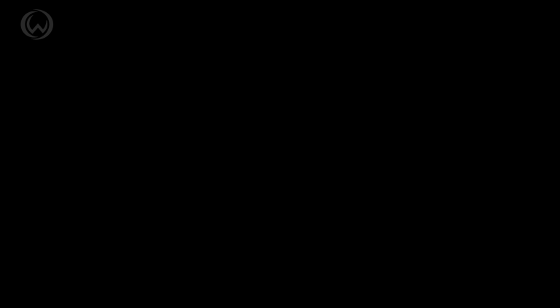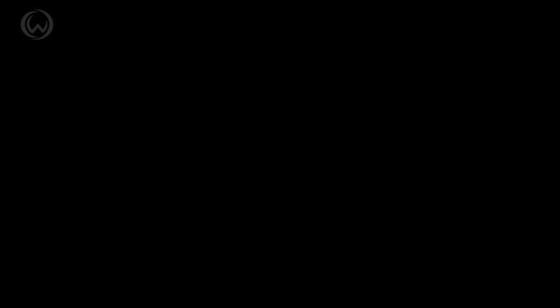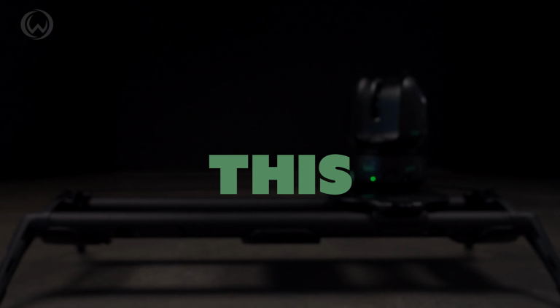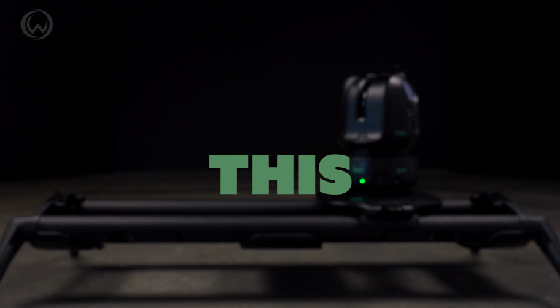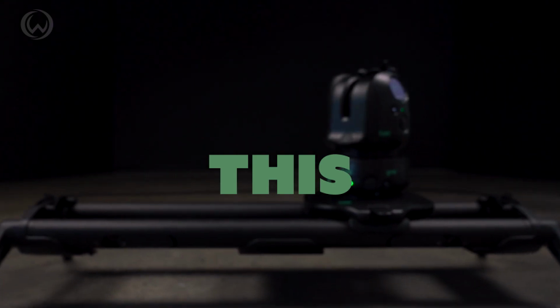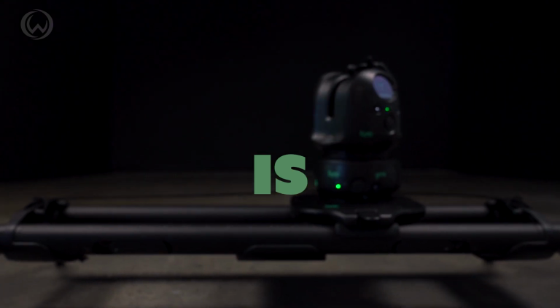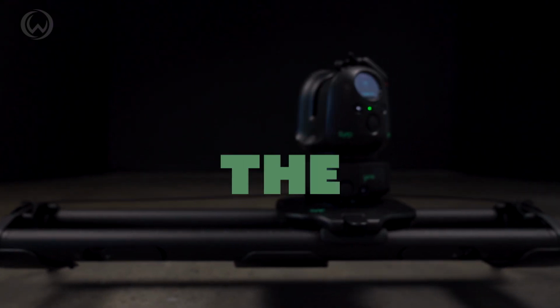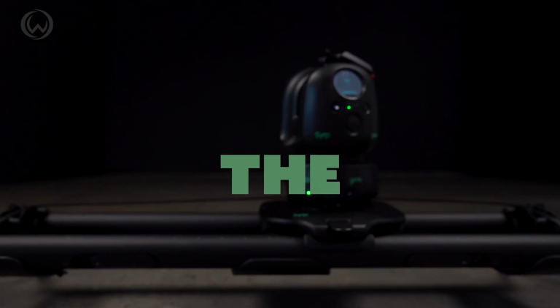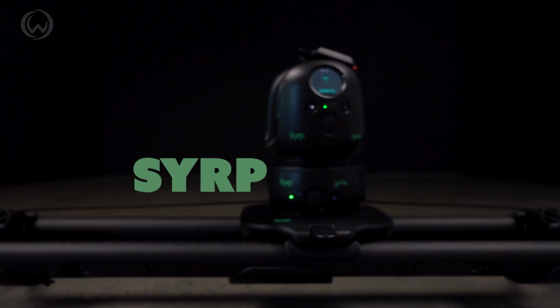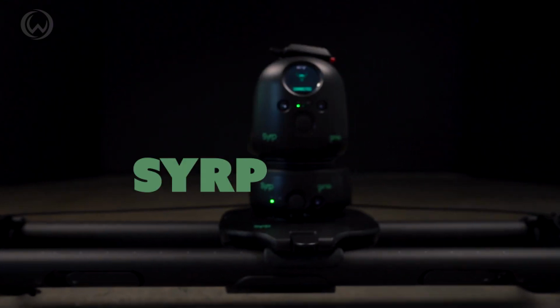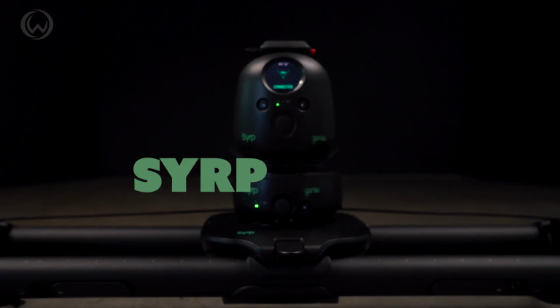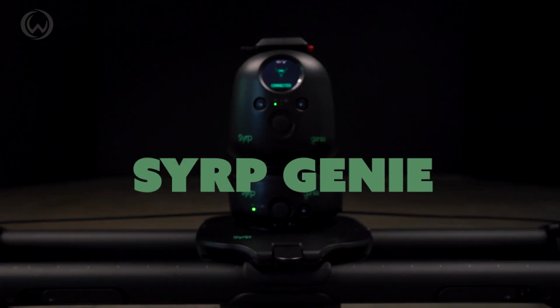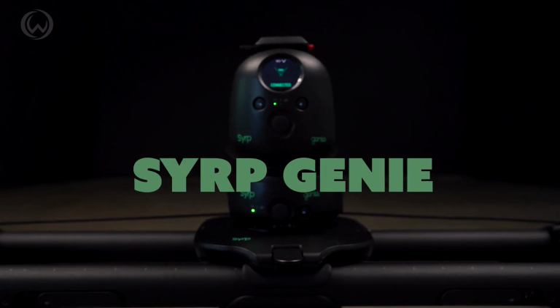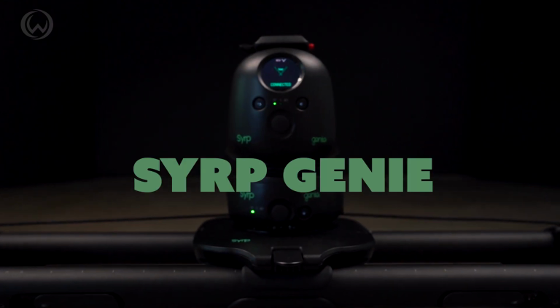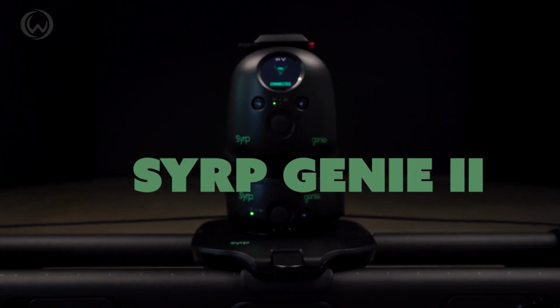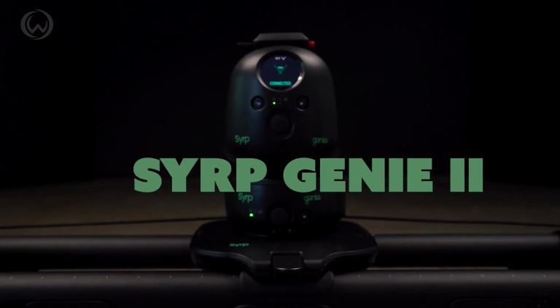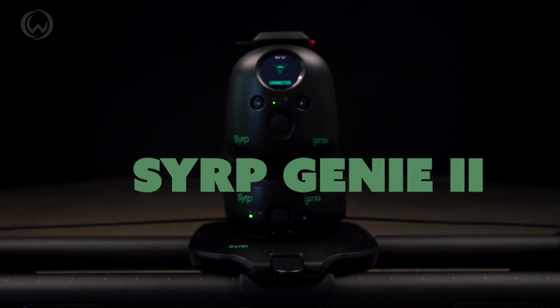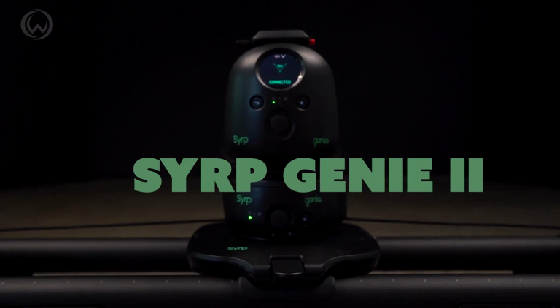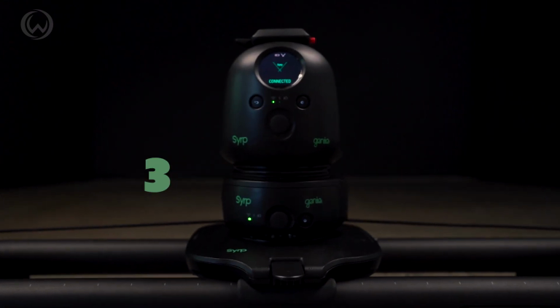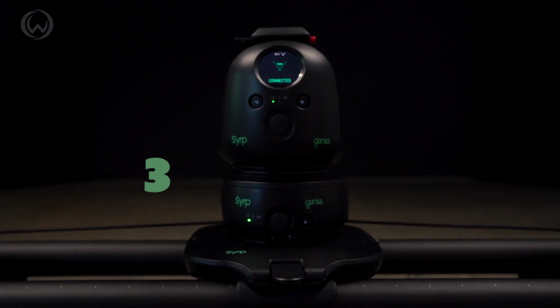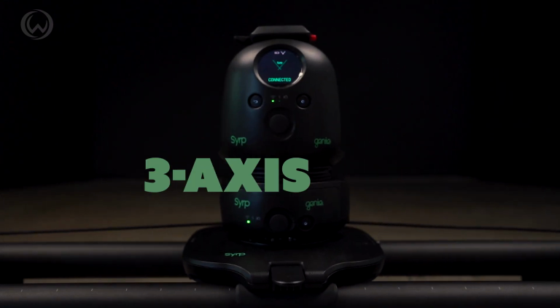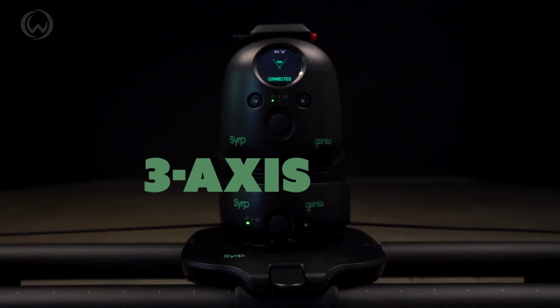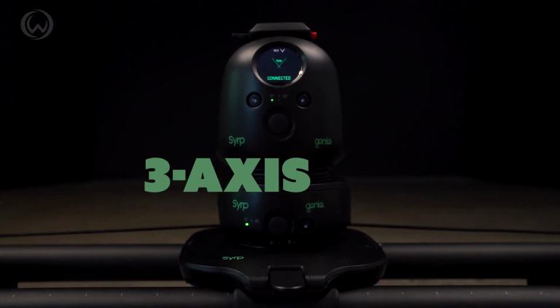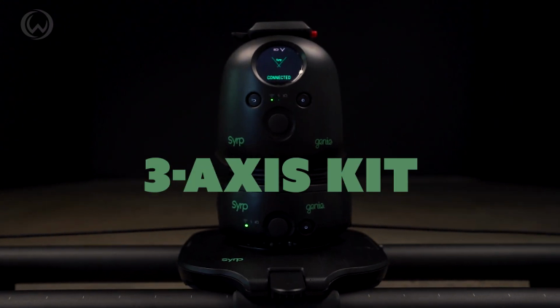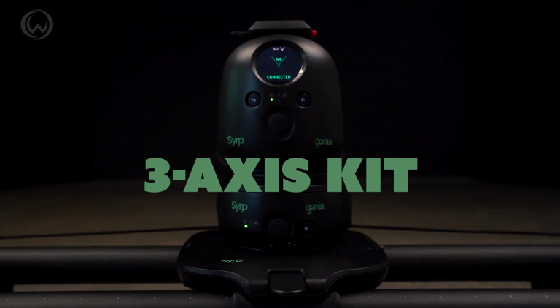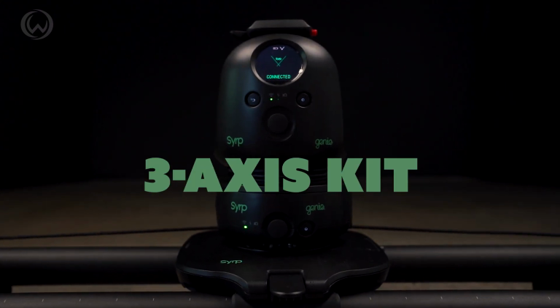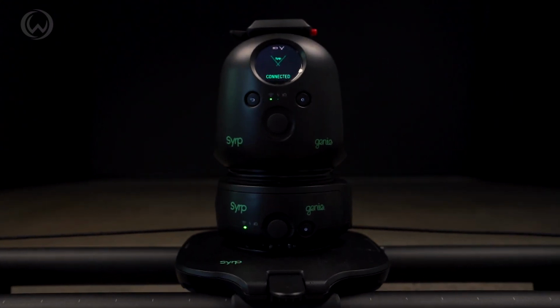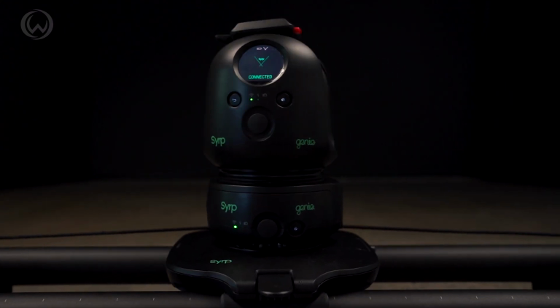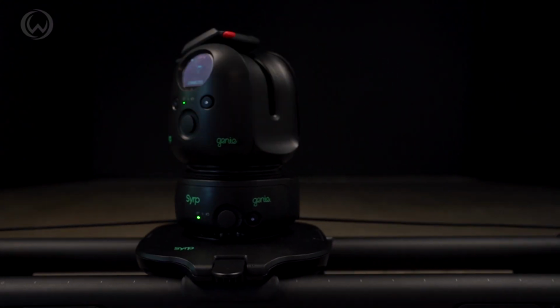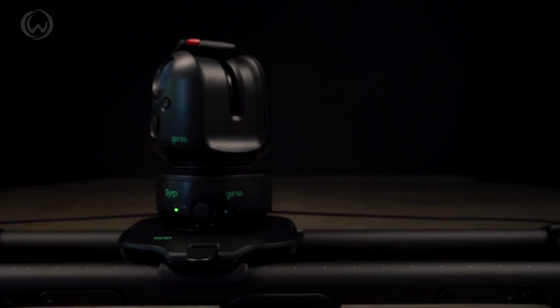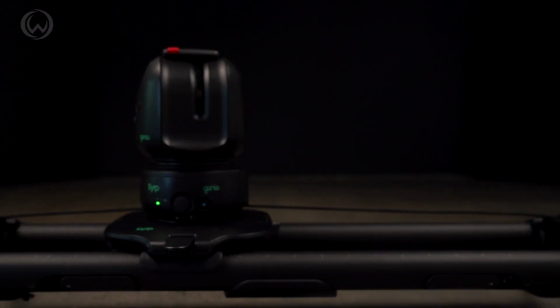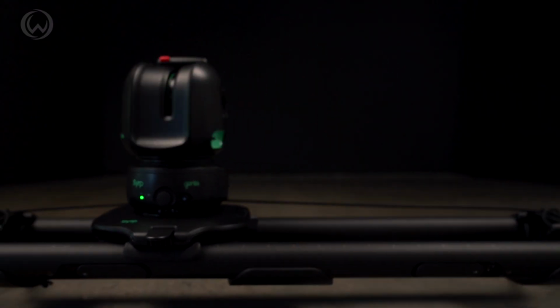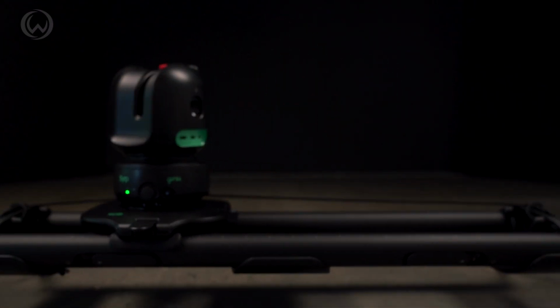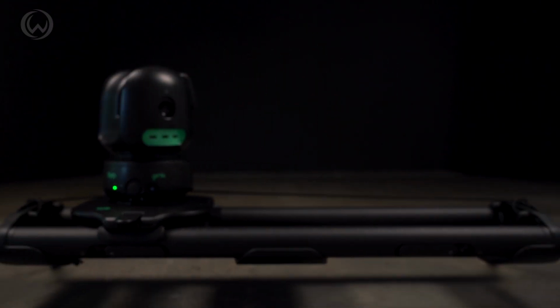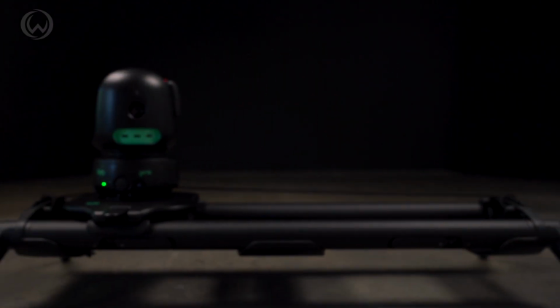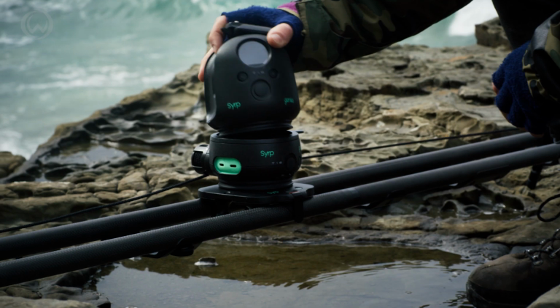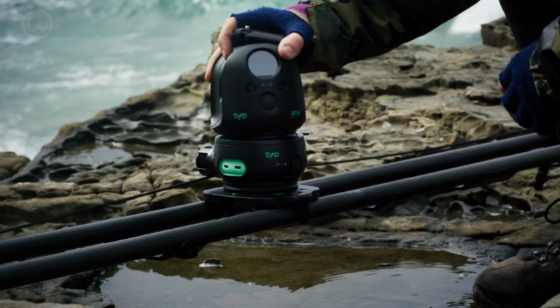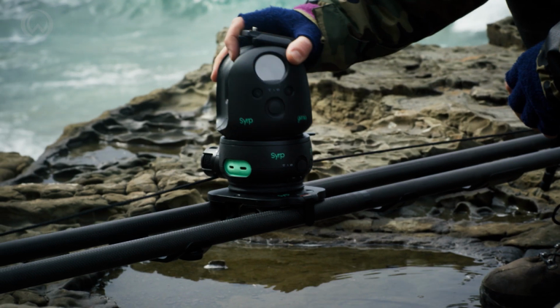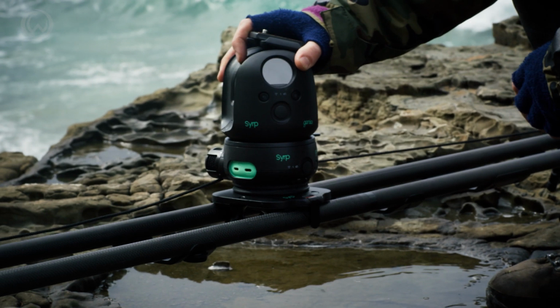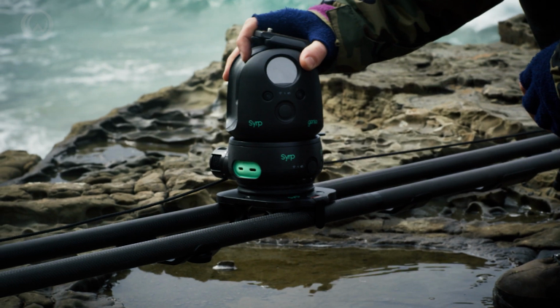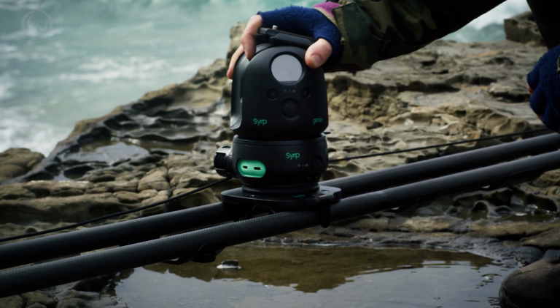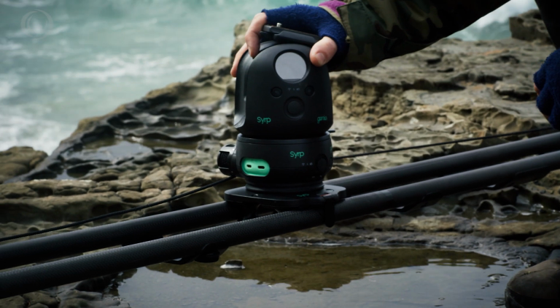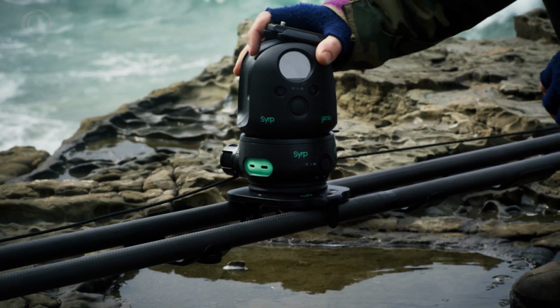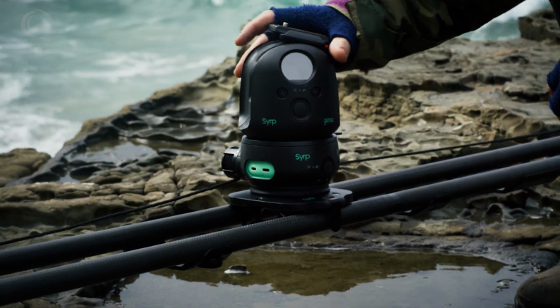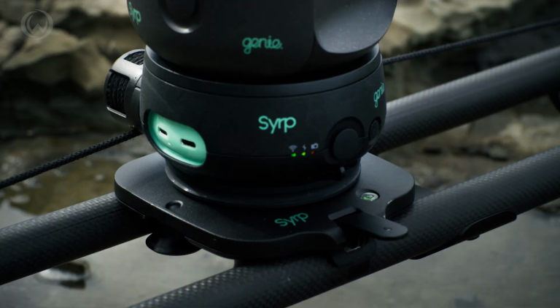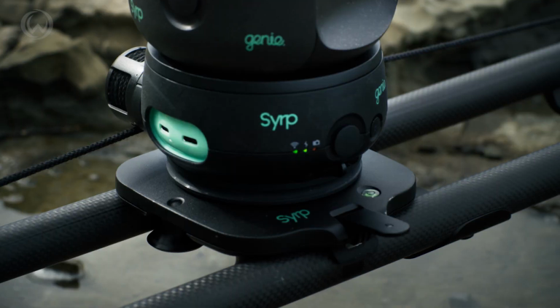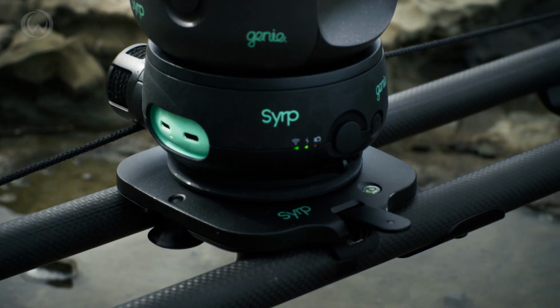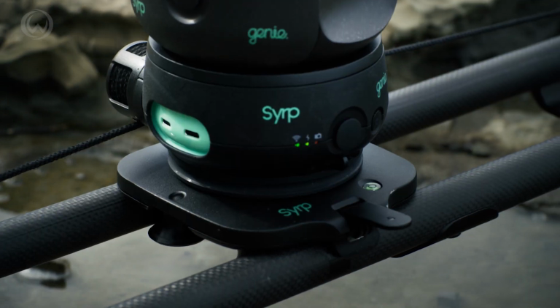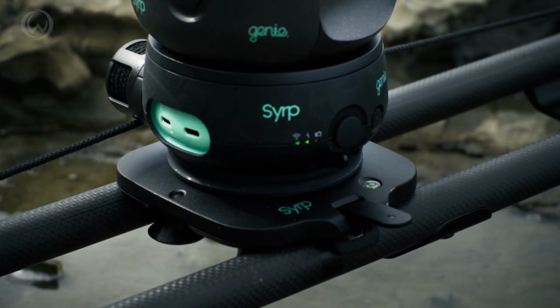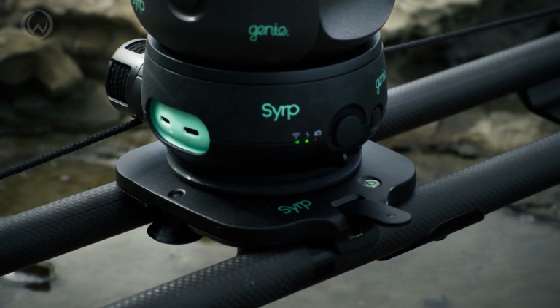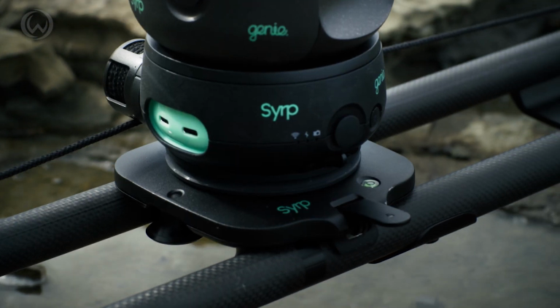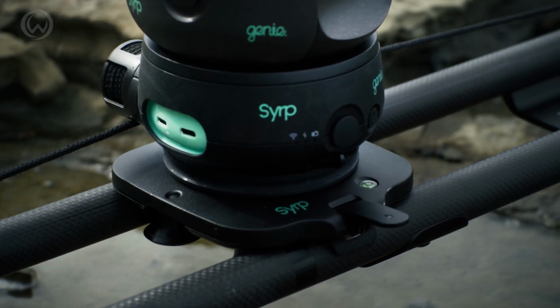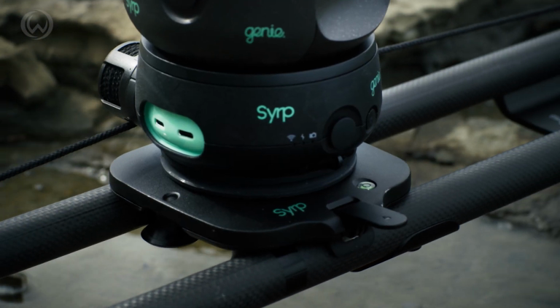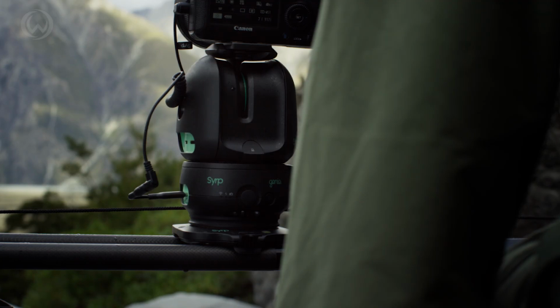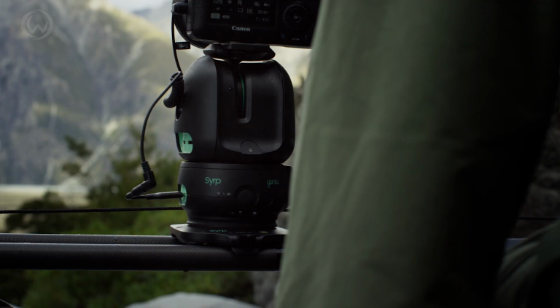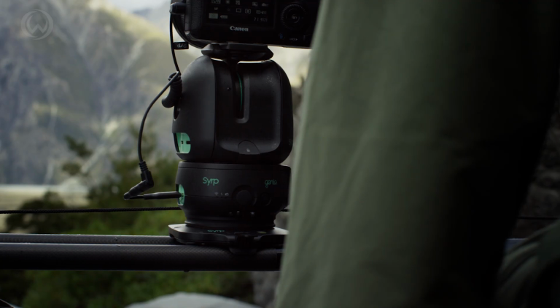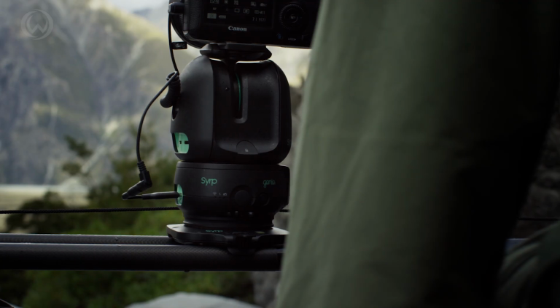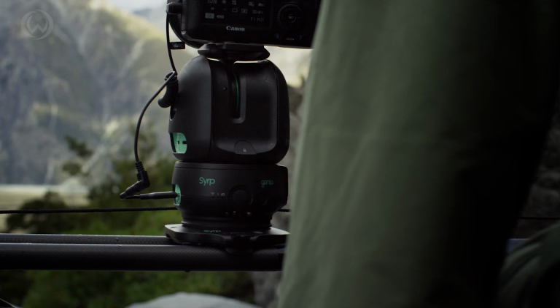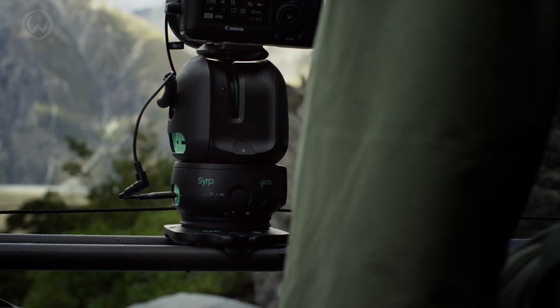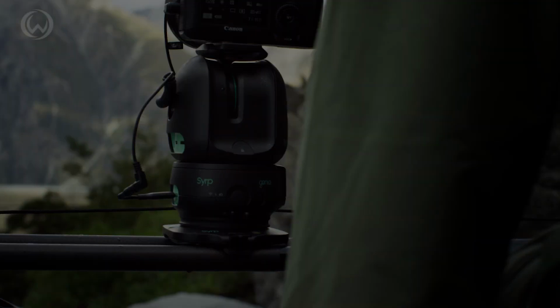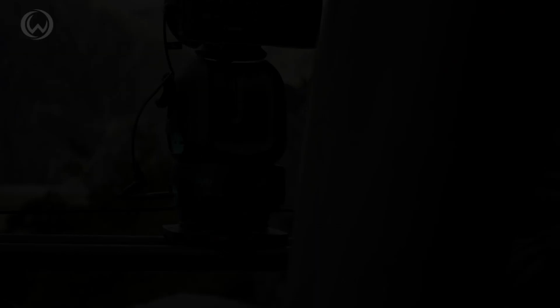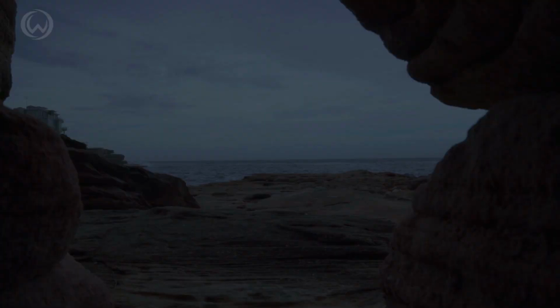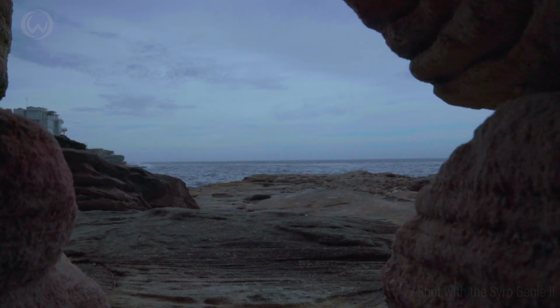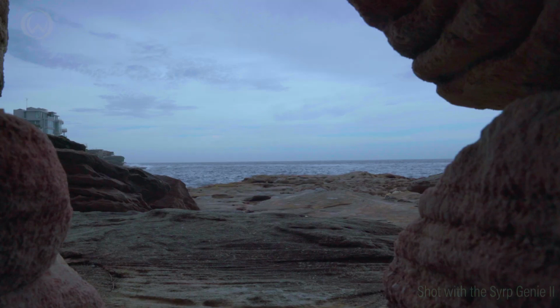This is the Syrup Genie 2 3-axis kit. It's a motion control device that can take your video and time lapses to the next level.